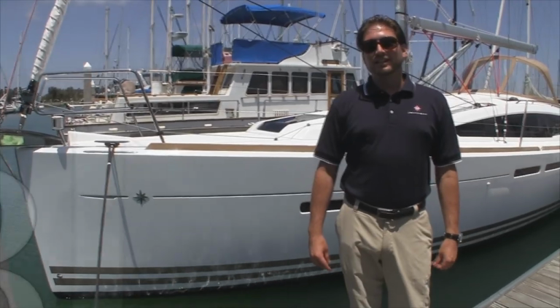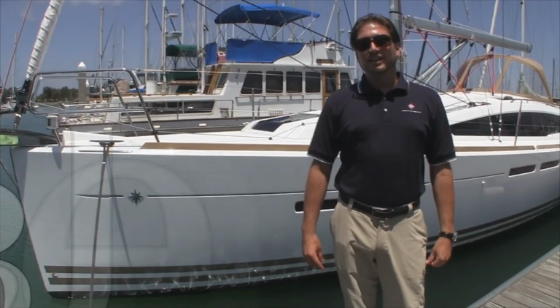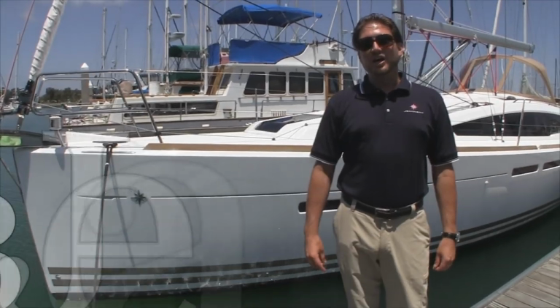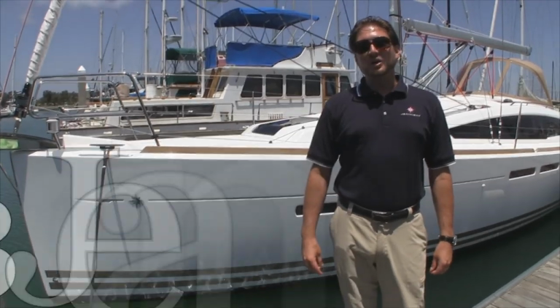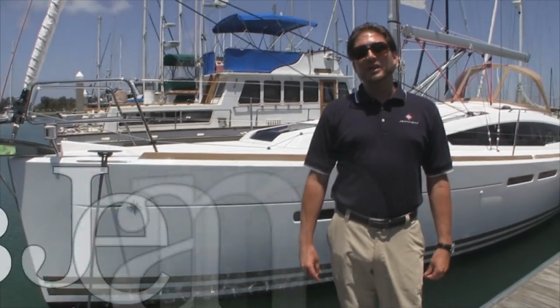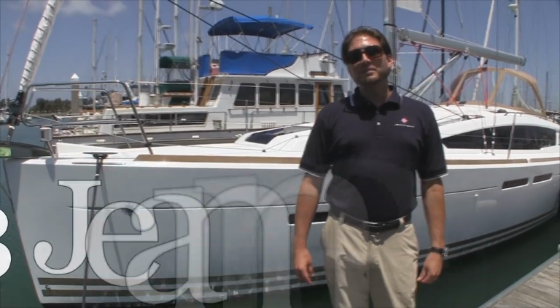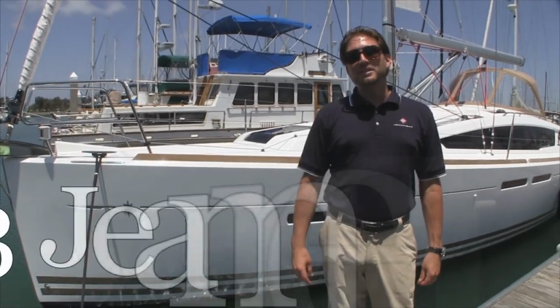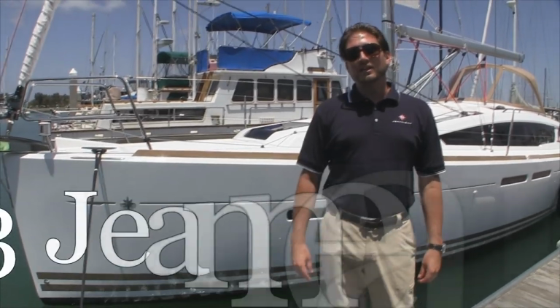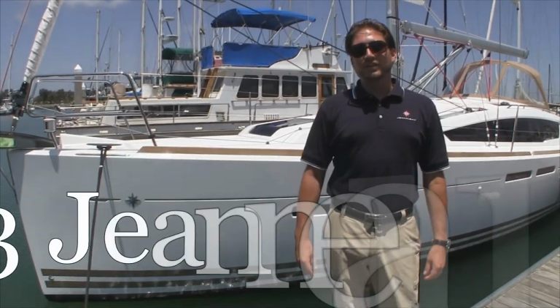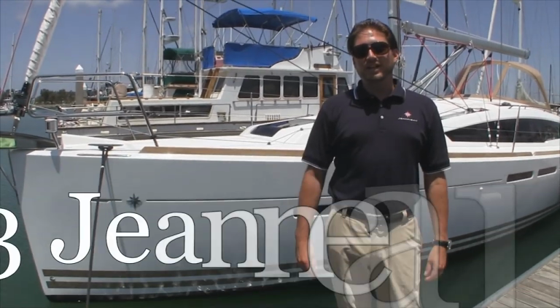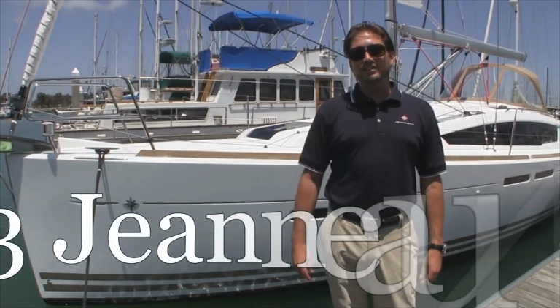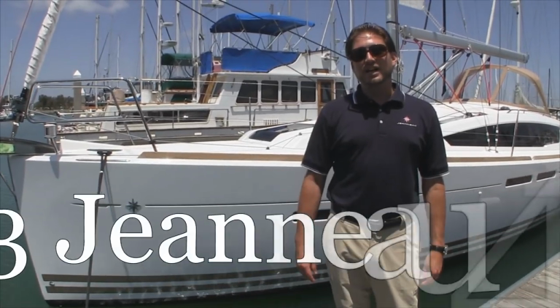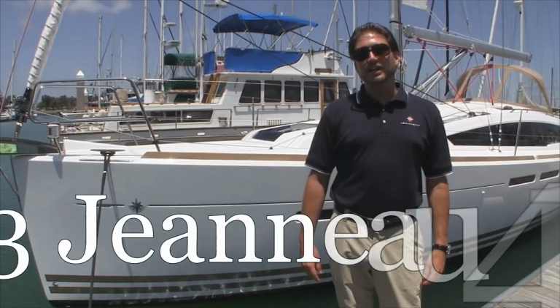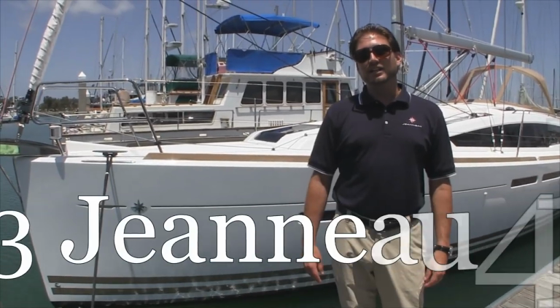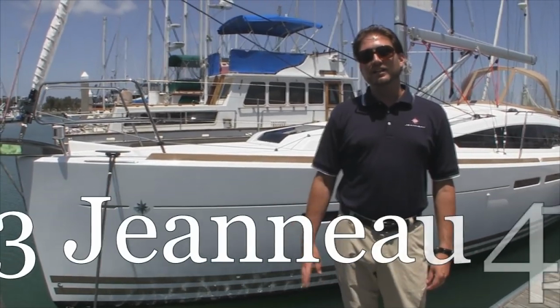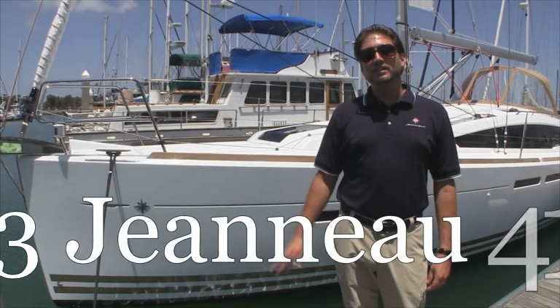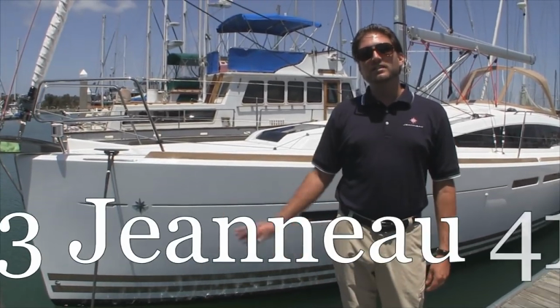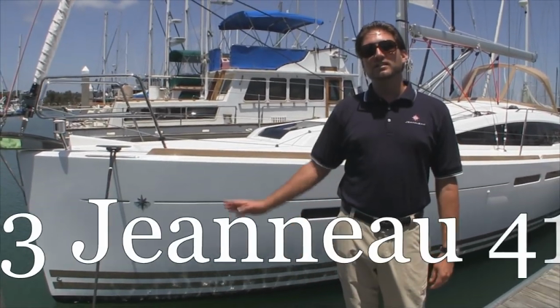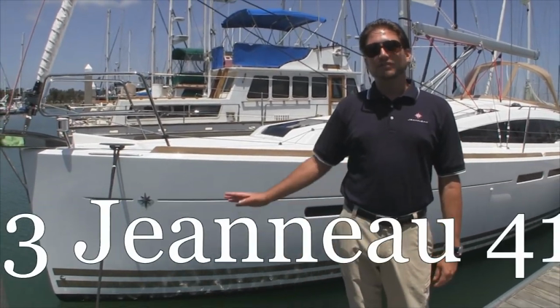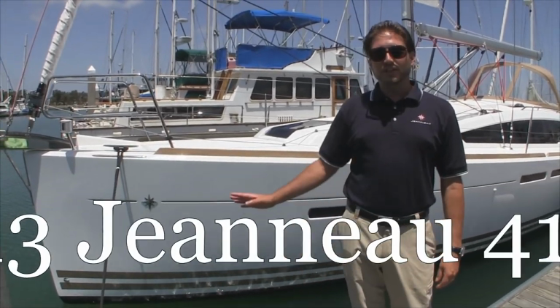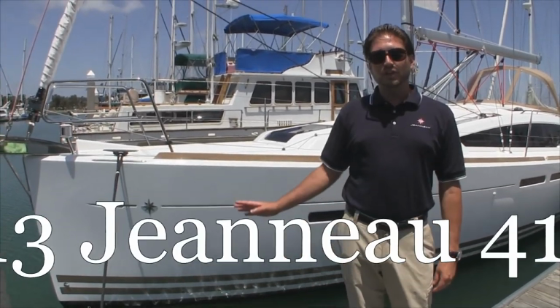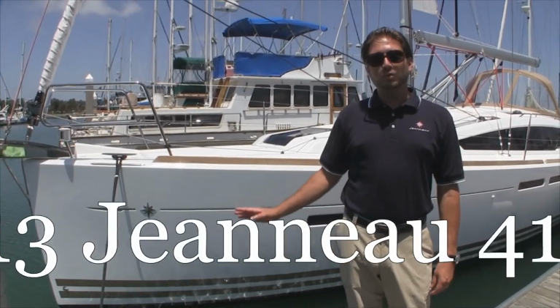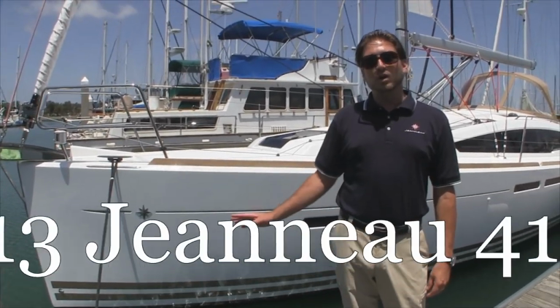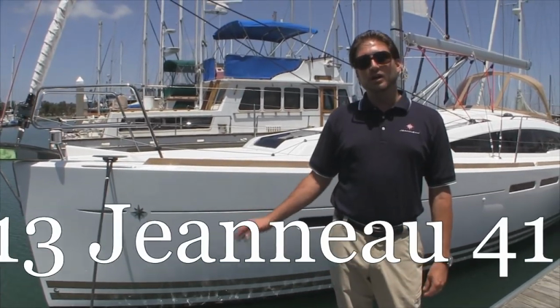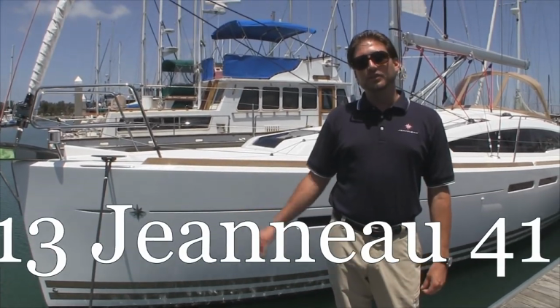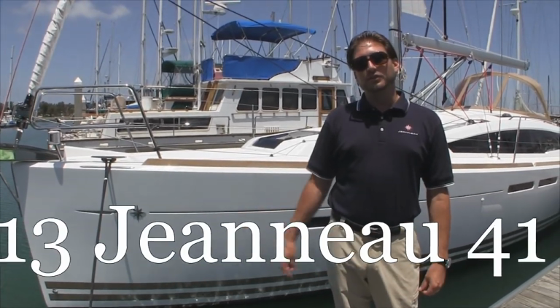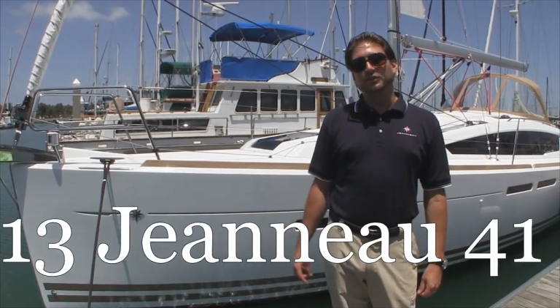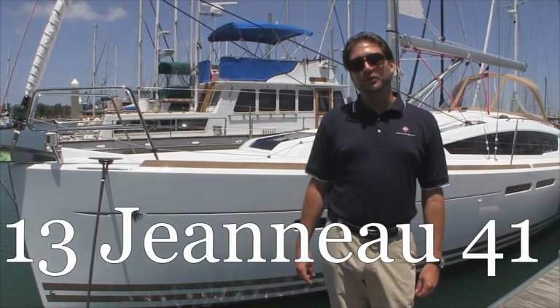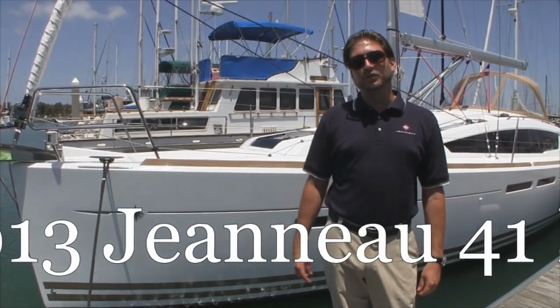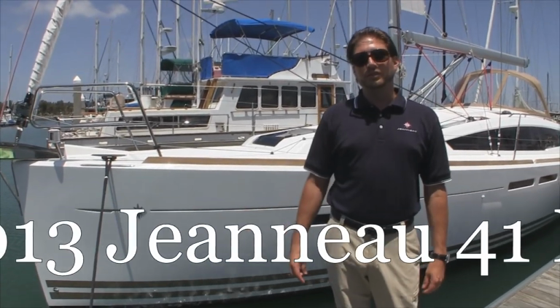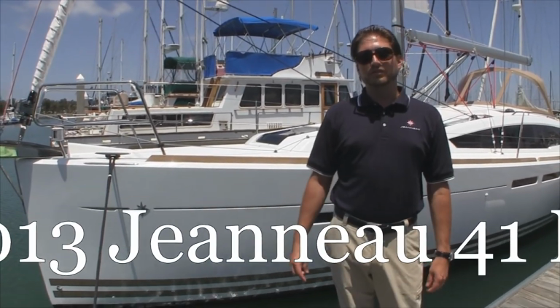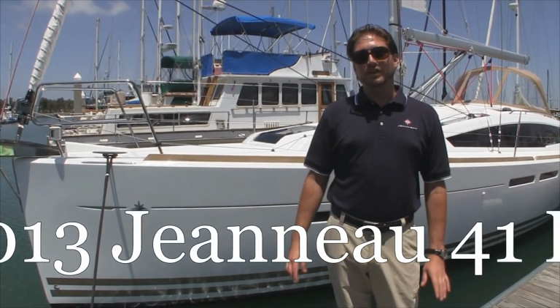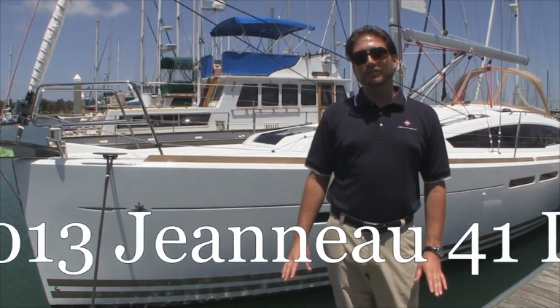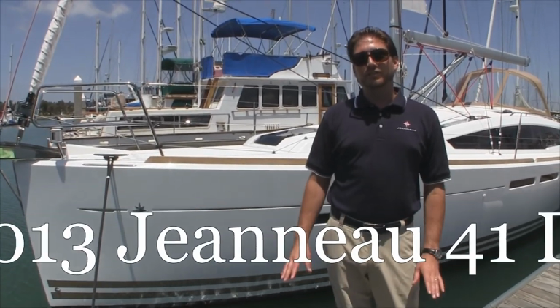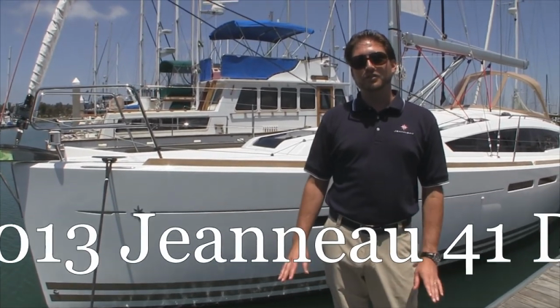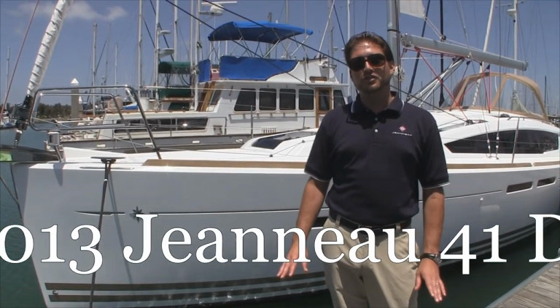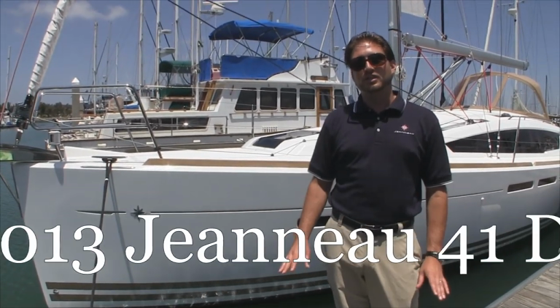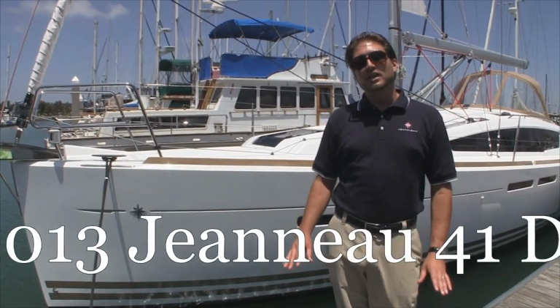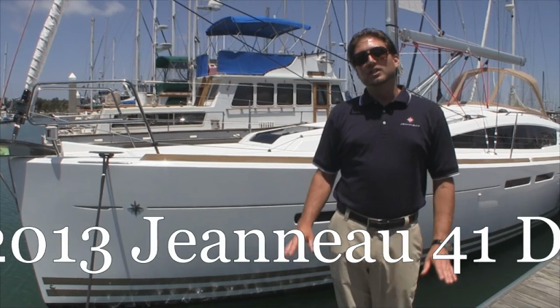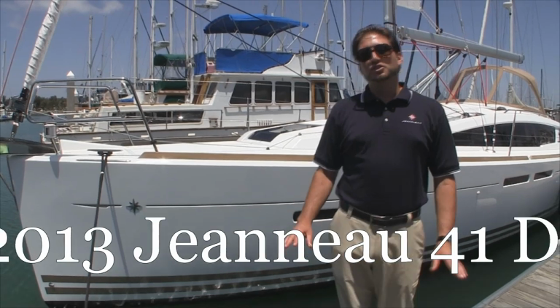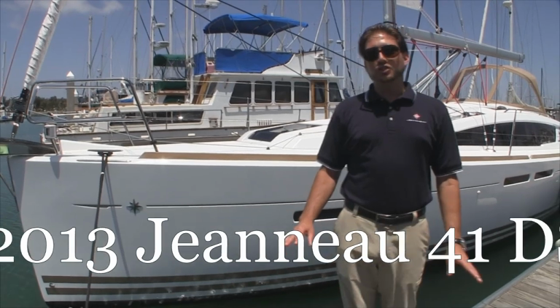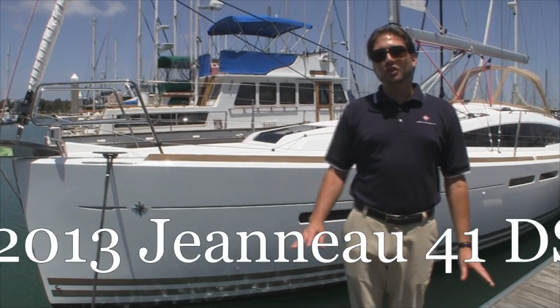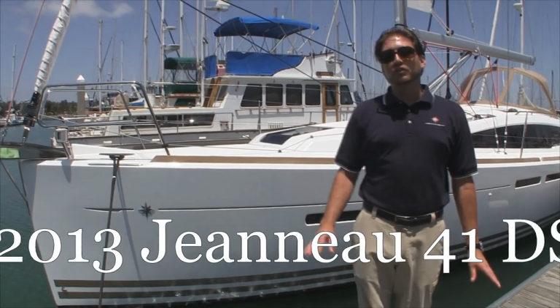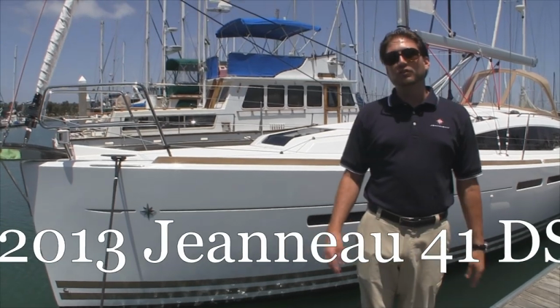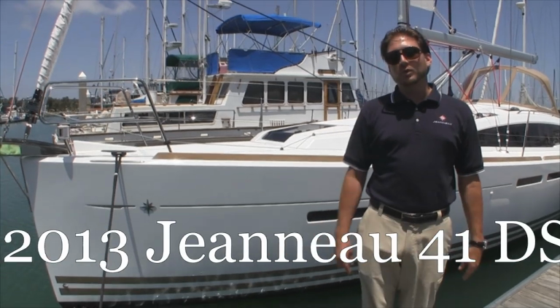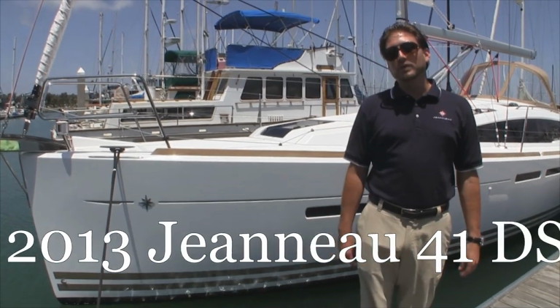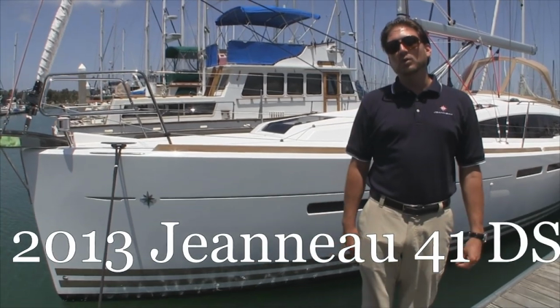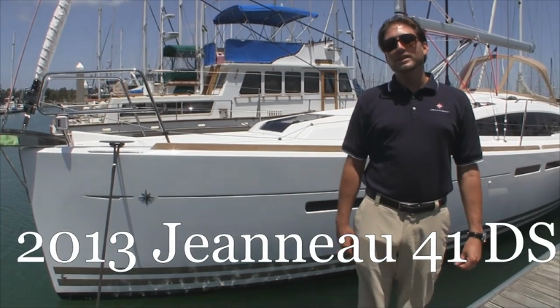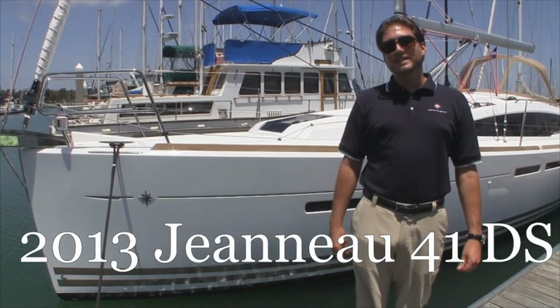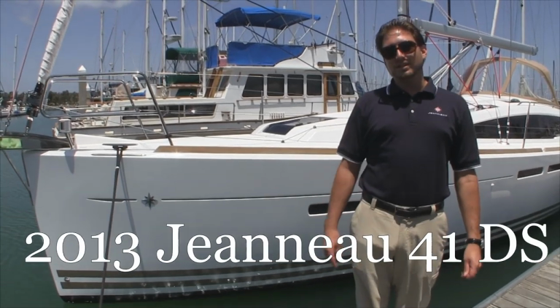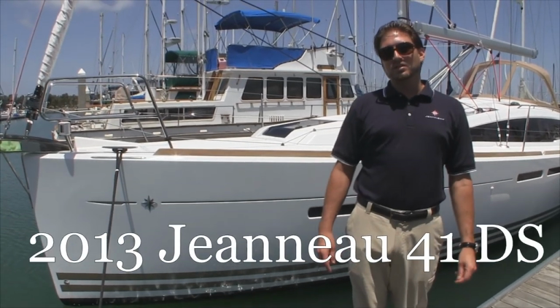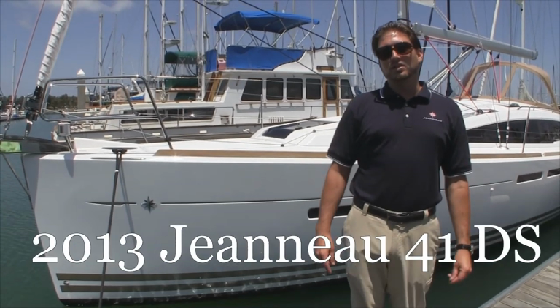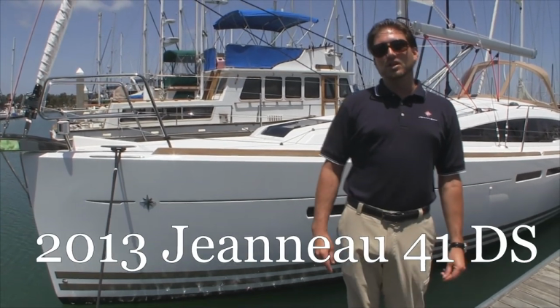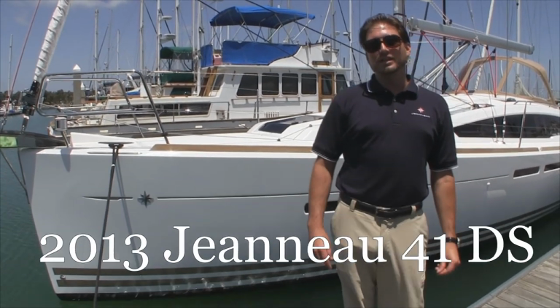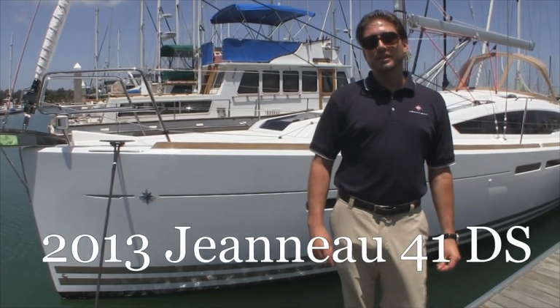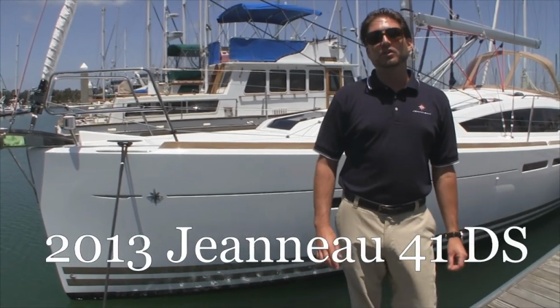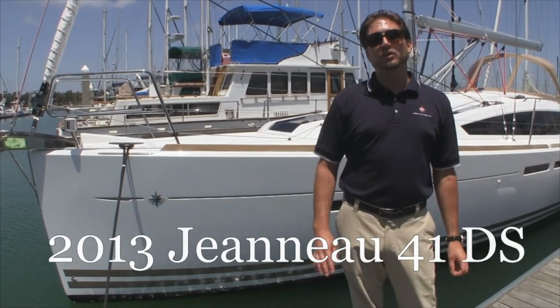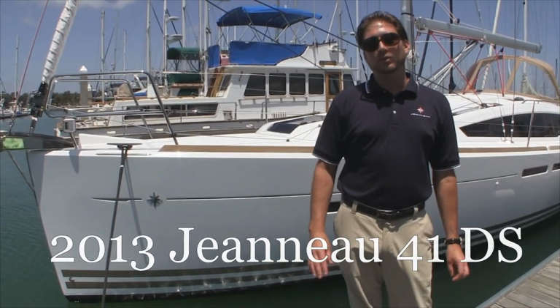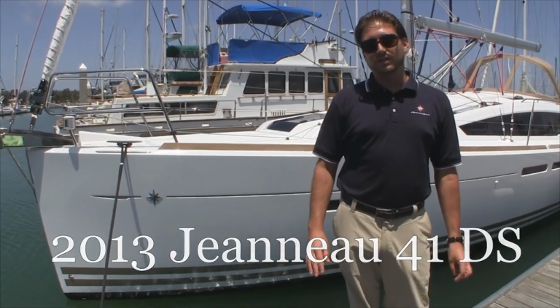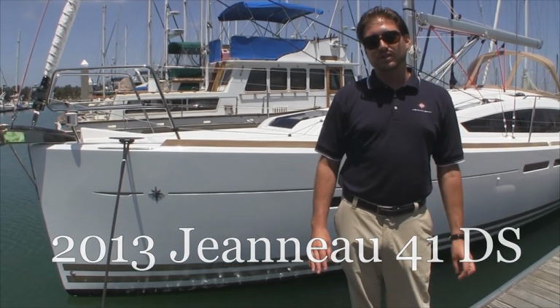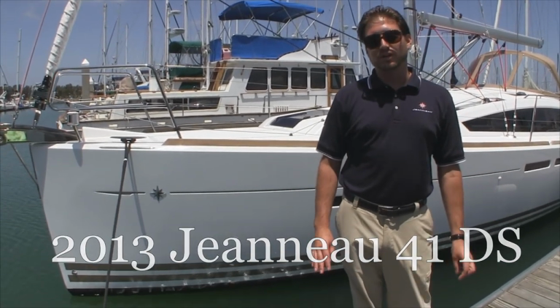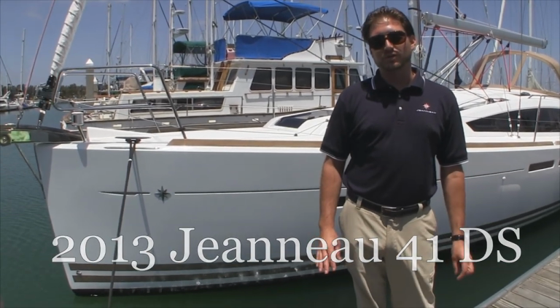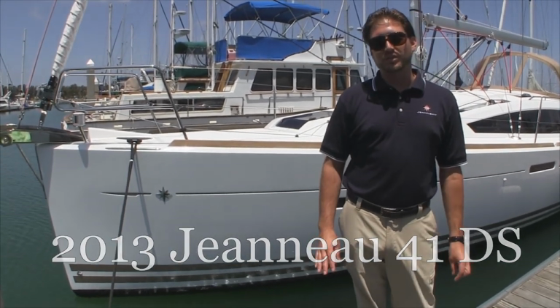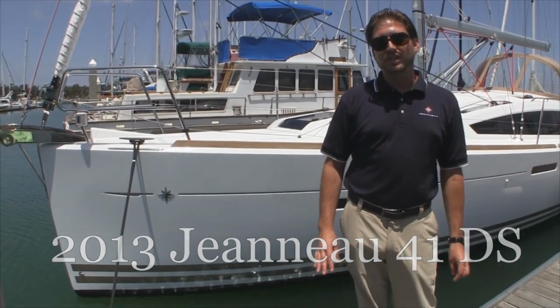Hi, my name is Ian Van Tyle and this is the video walkthrough for the very first Jeanneau 41 Deck Salon here on the west coast.